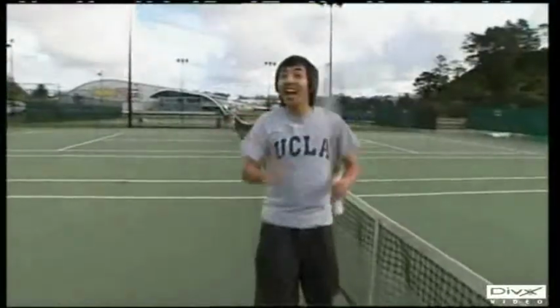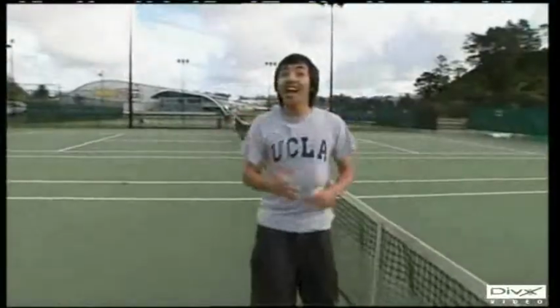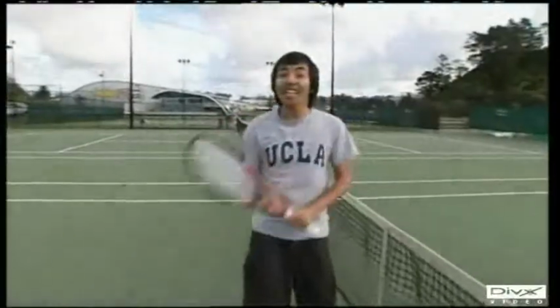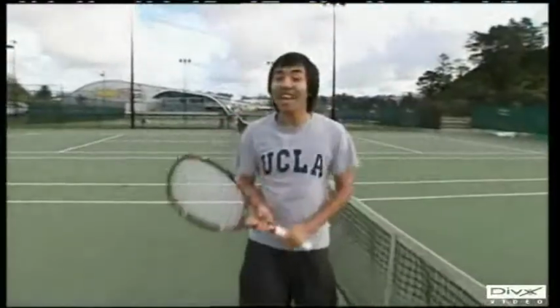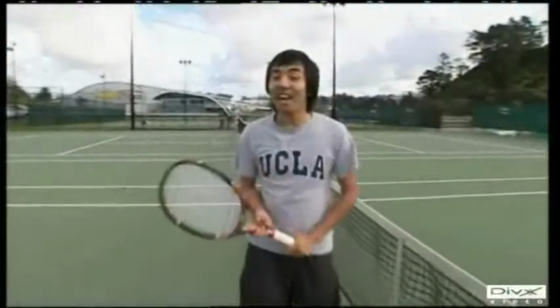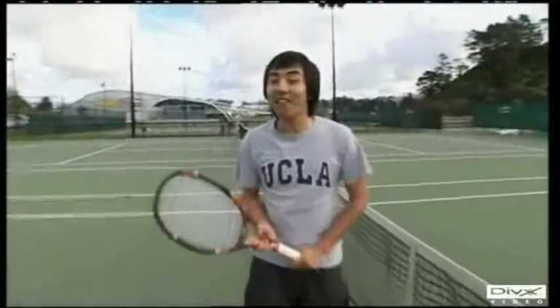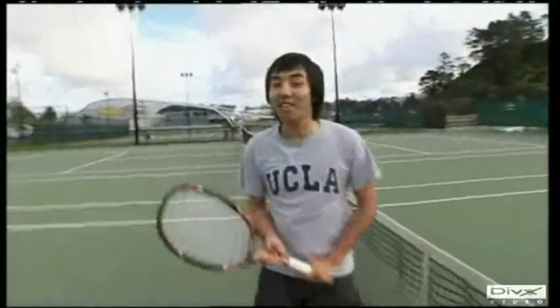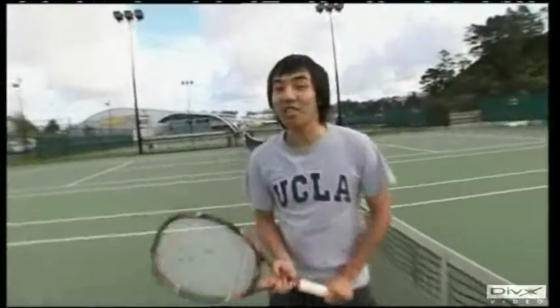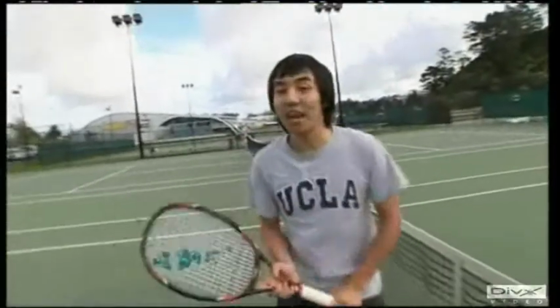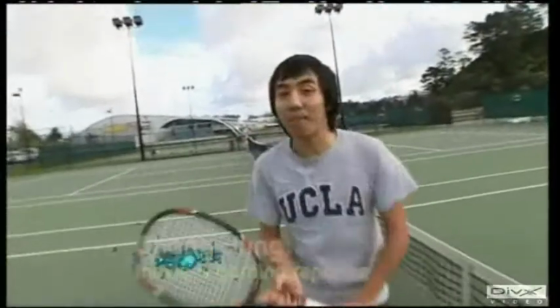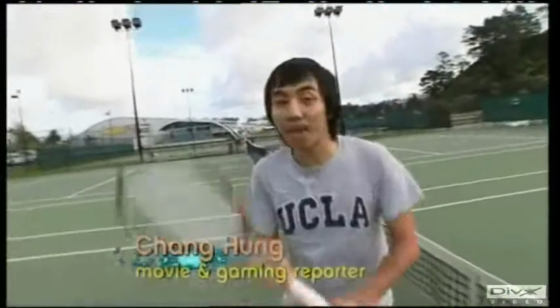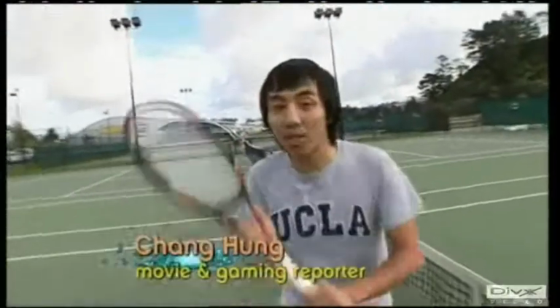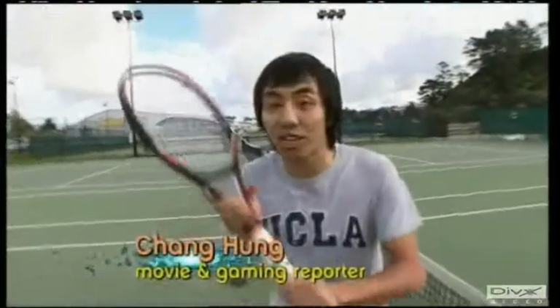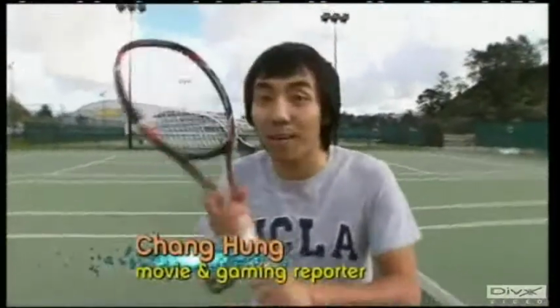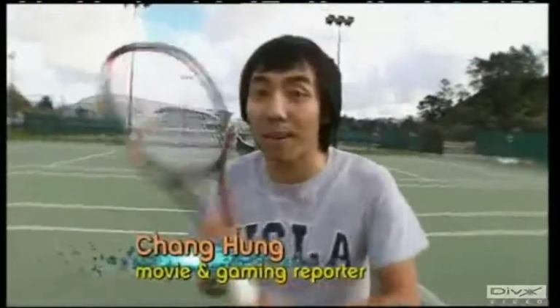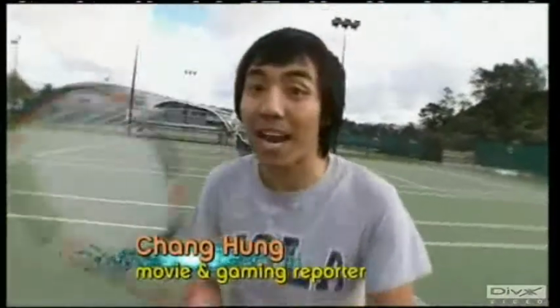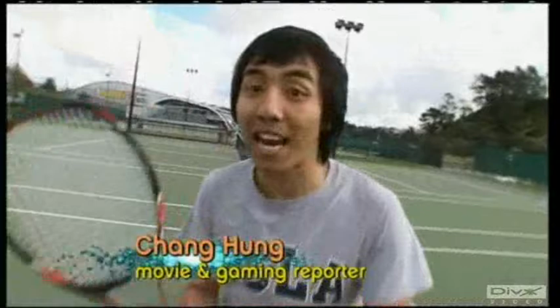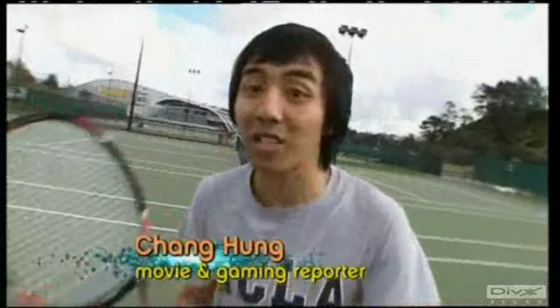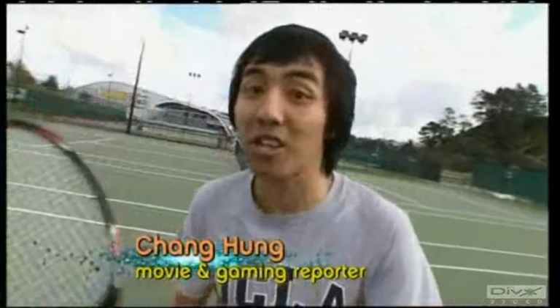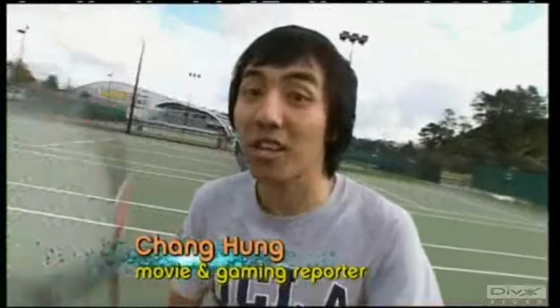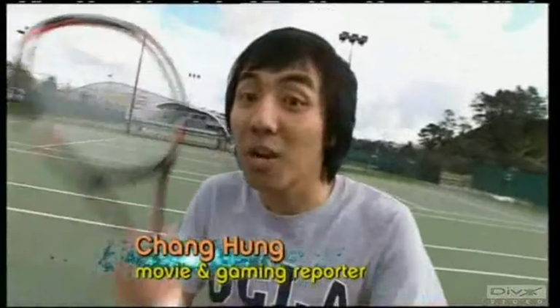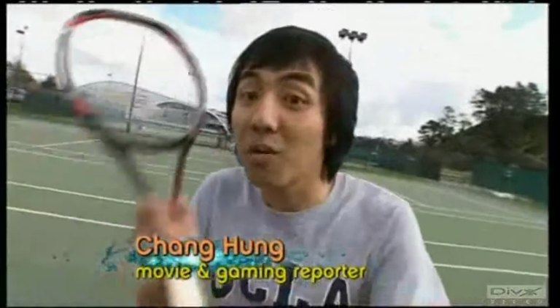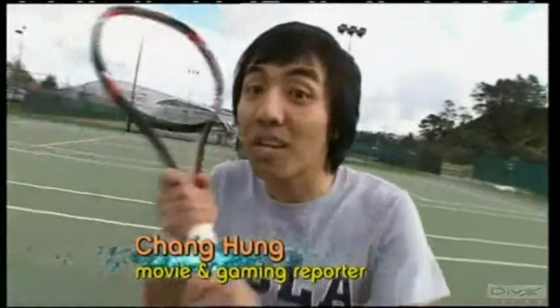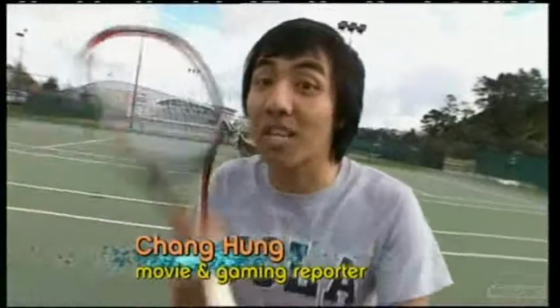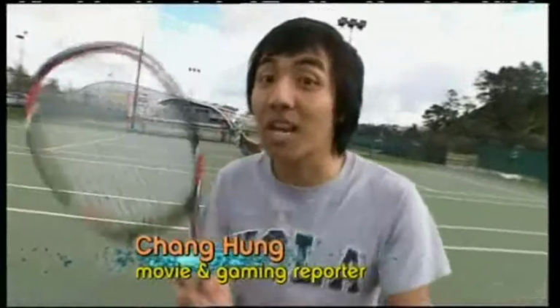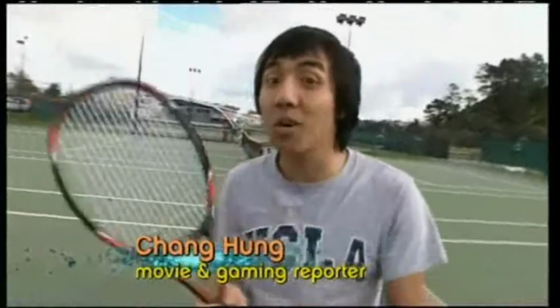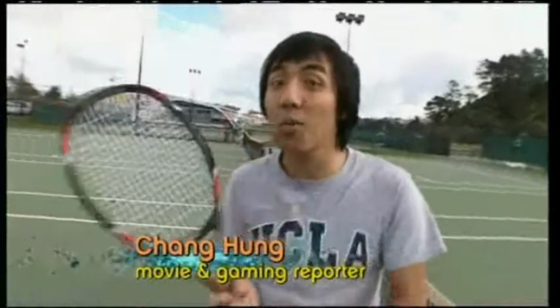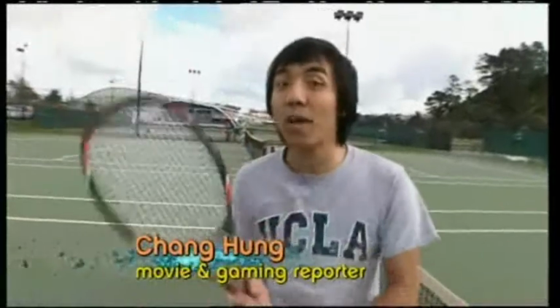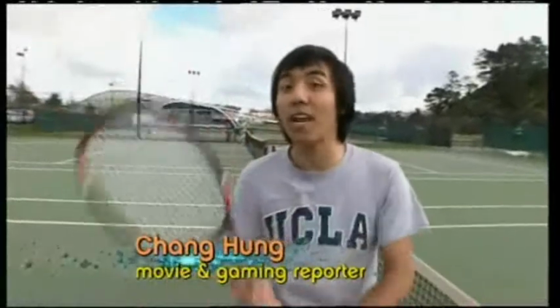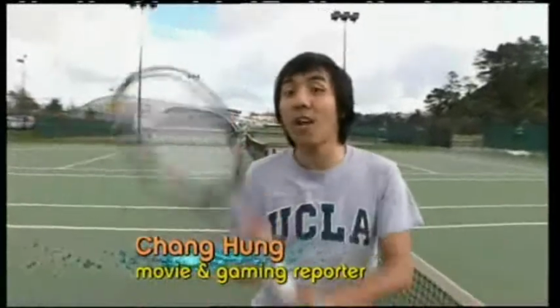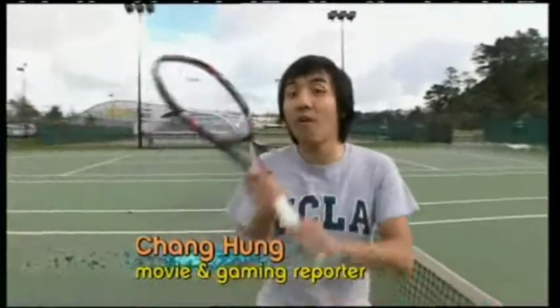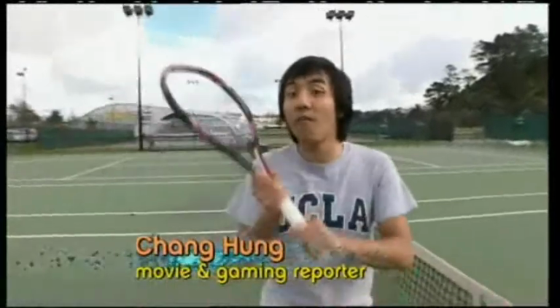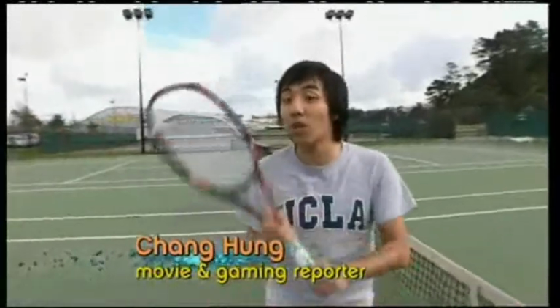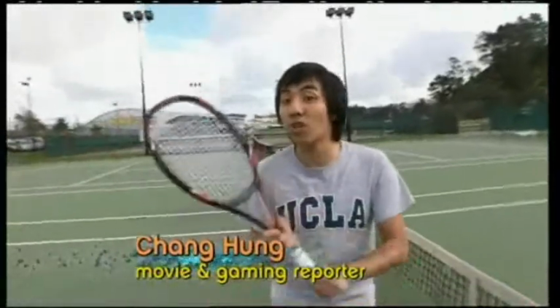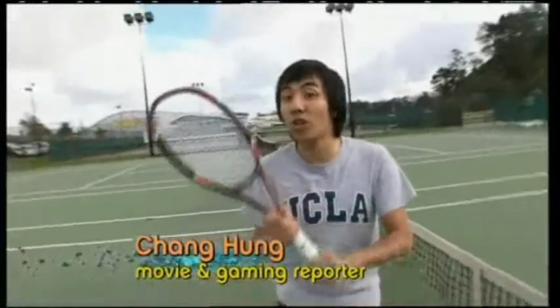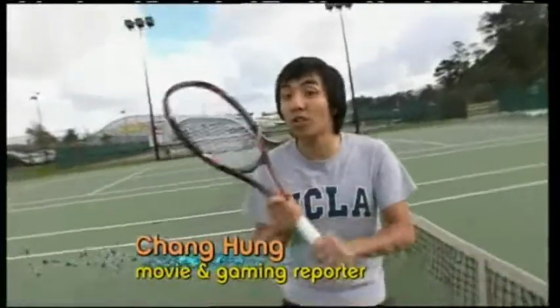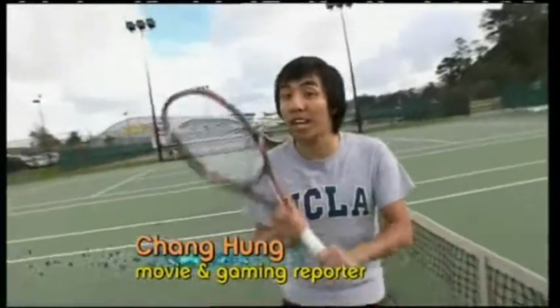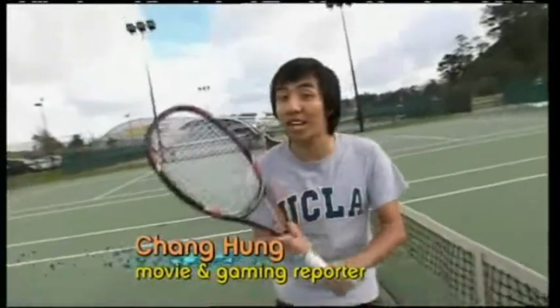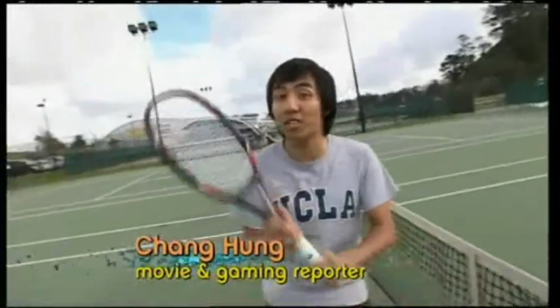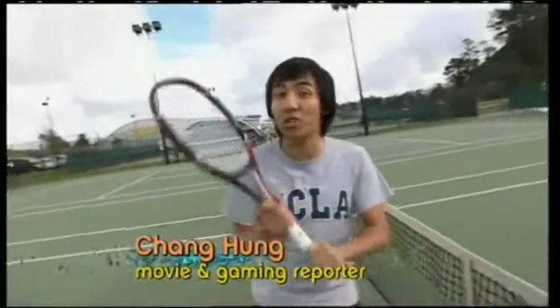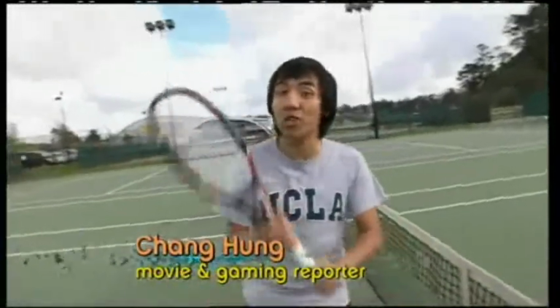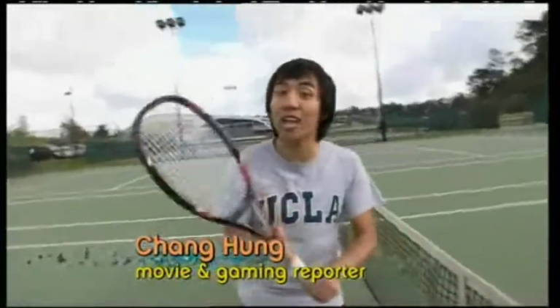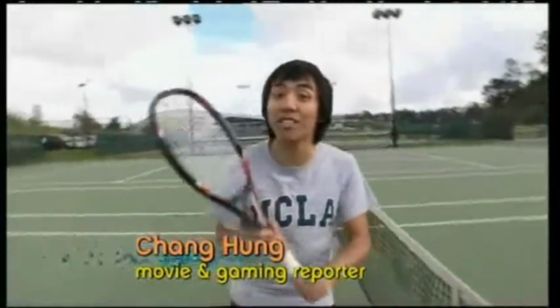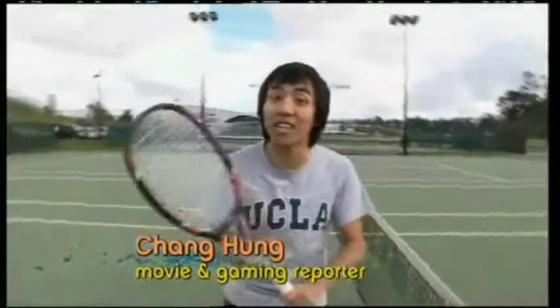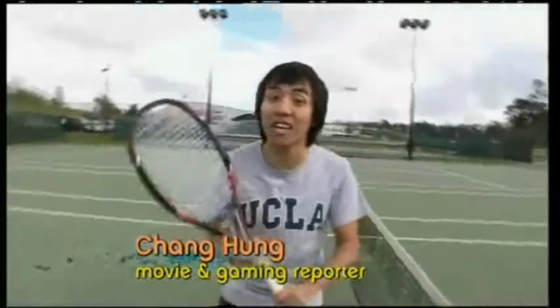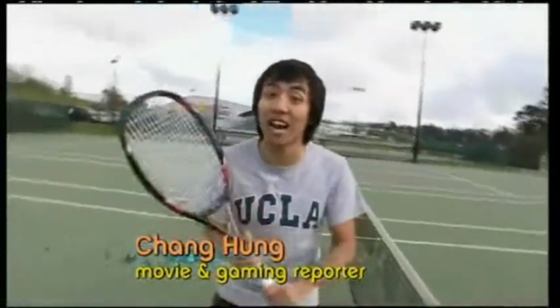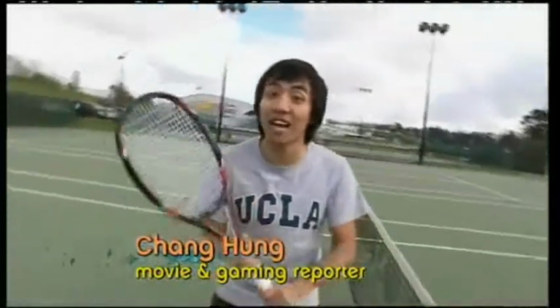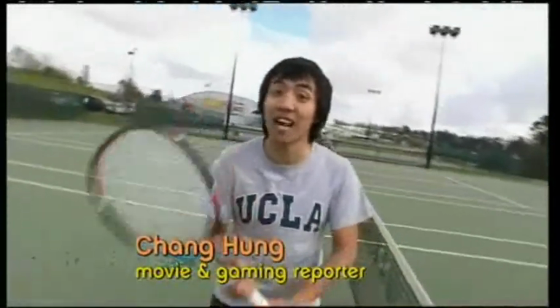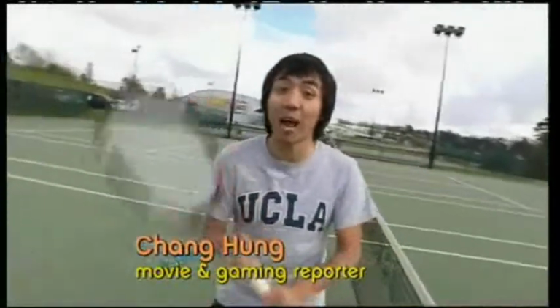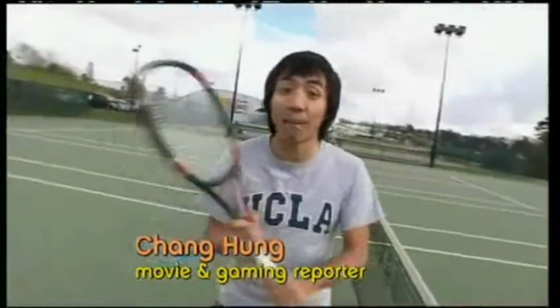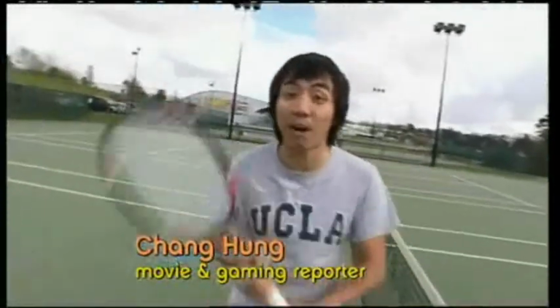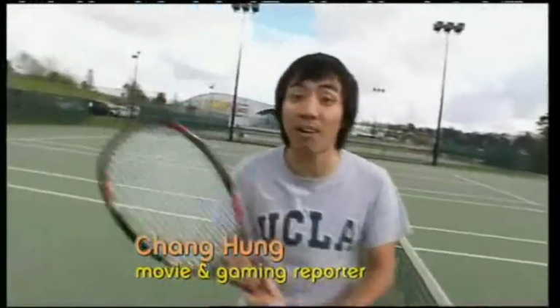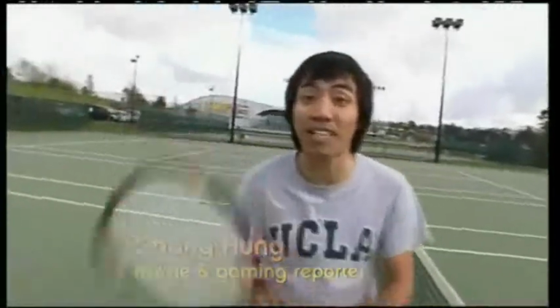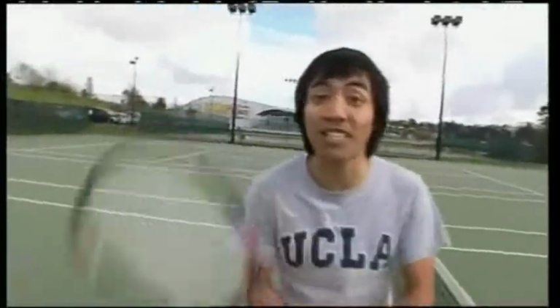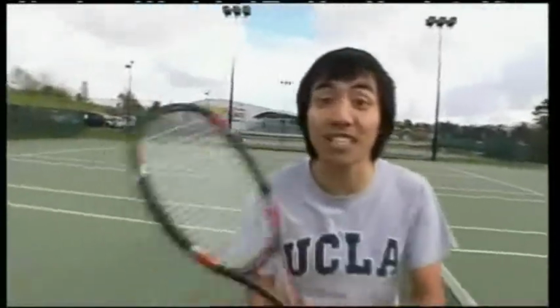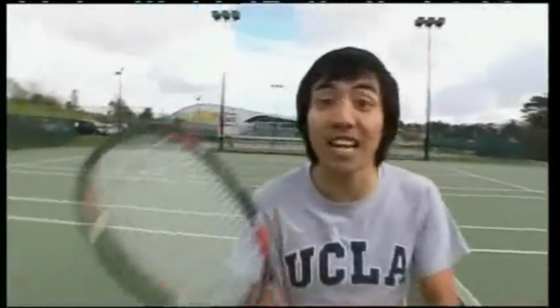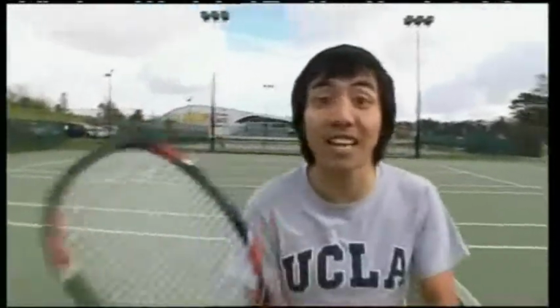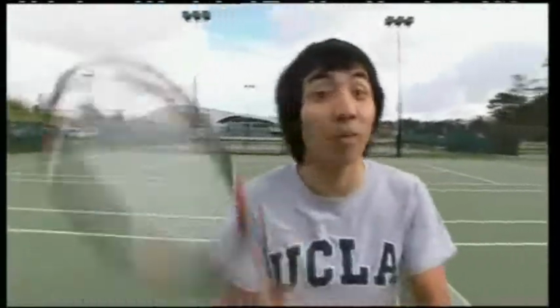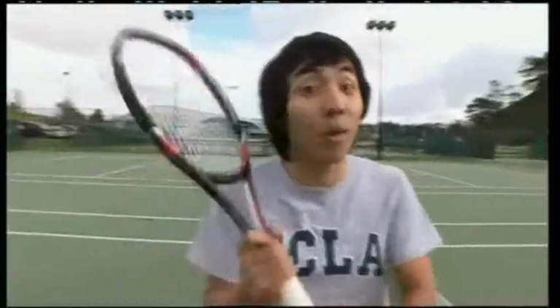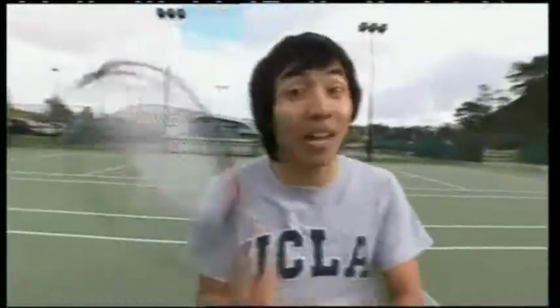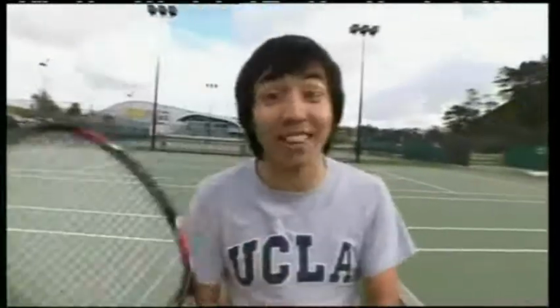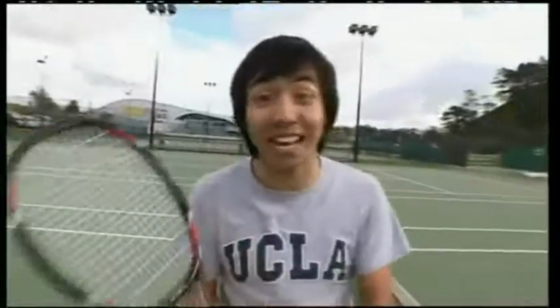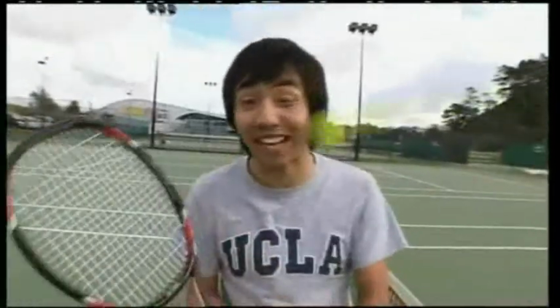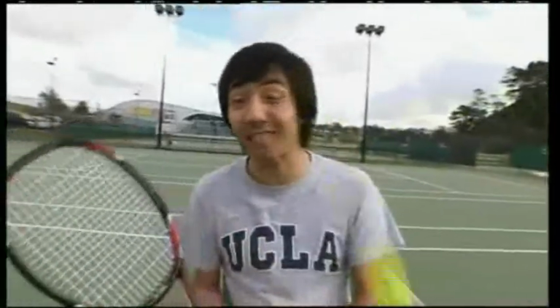Hey there Erin, today I managed to get my hands on the new Nintendo Wii Virtual Tennis 2009. Apparently it's just like the real thing.